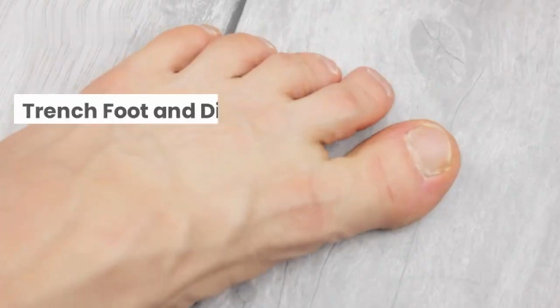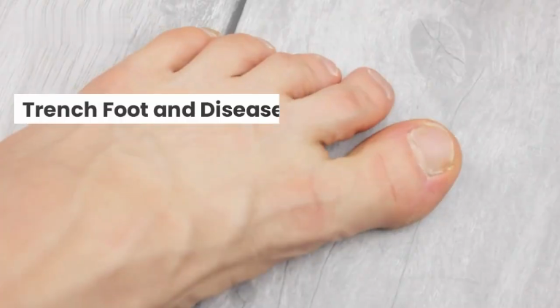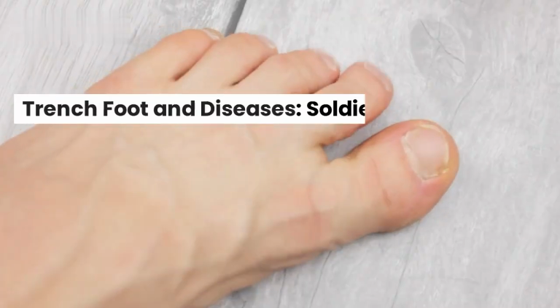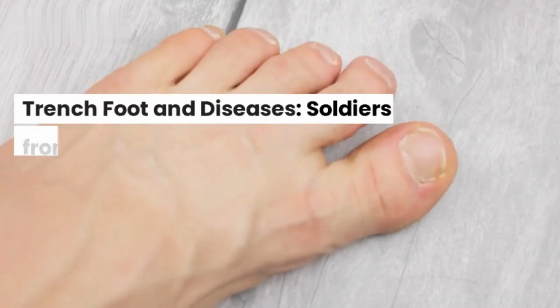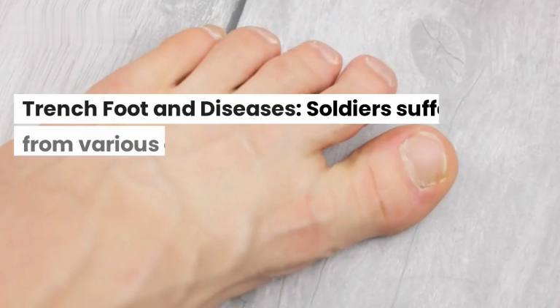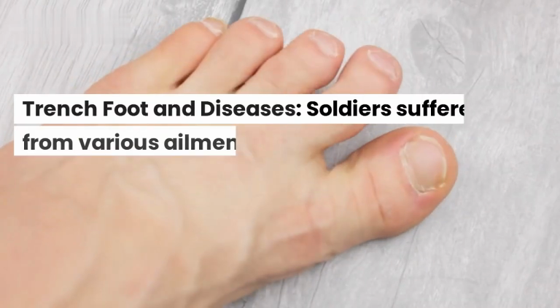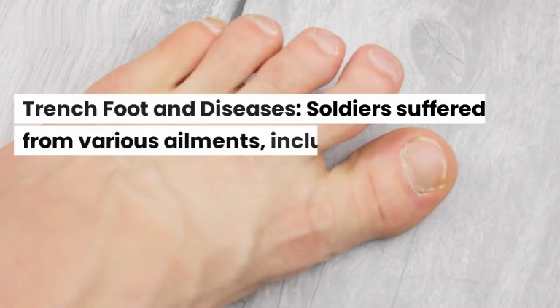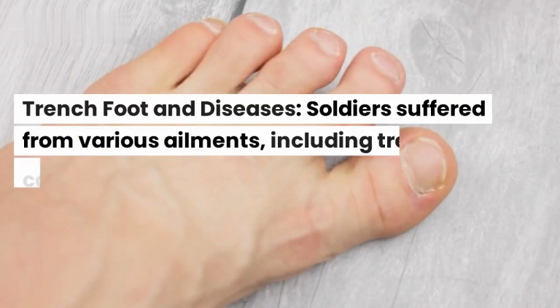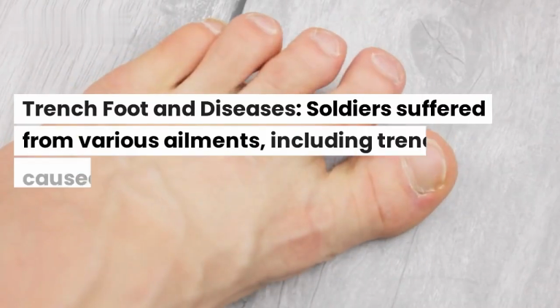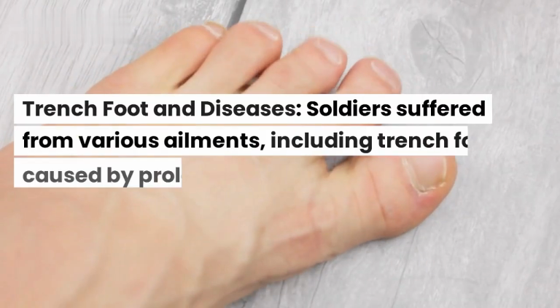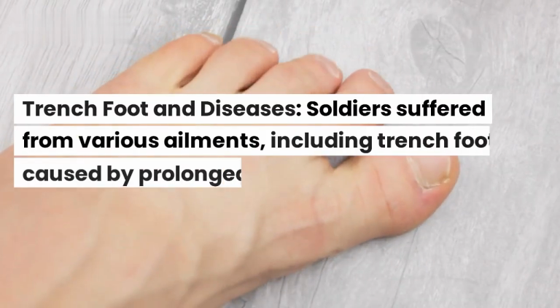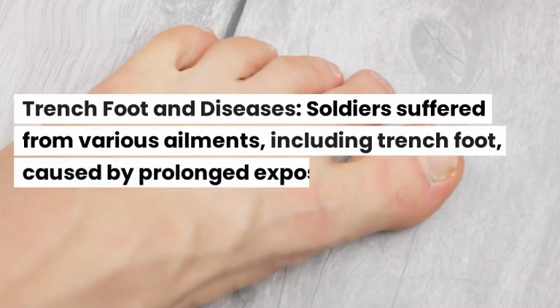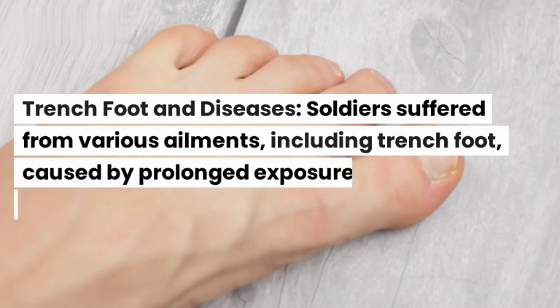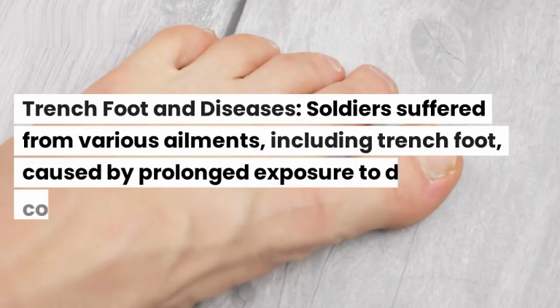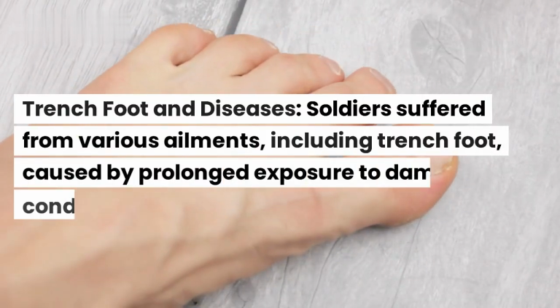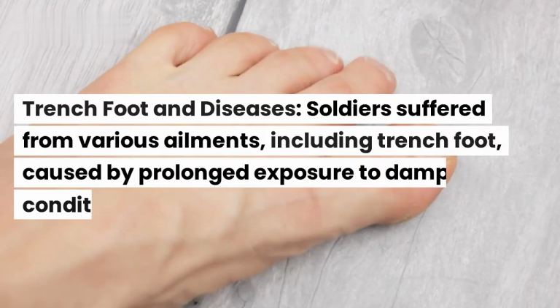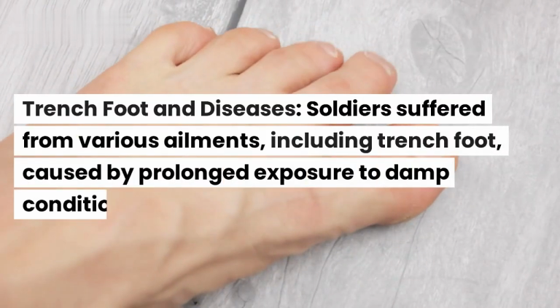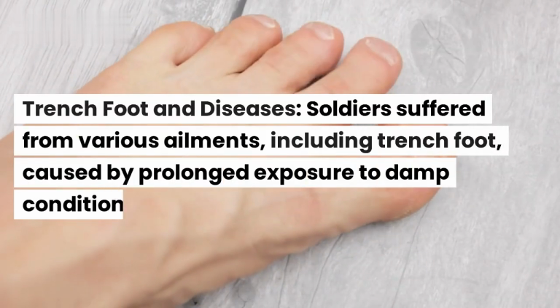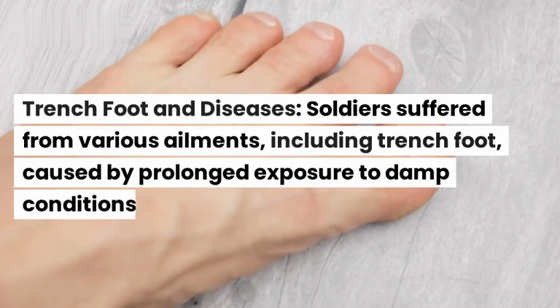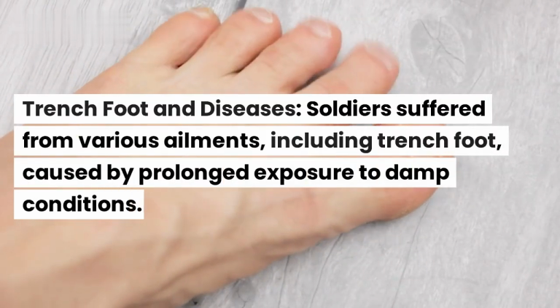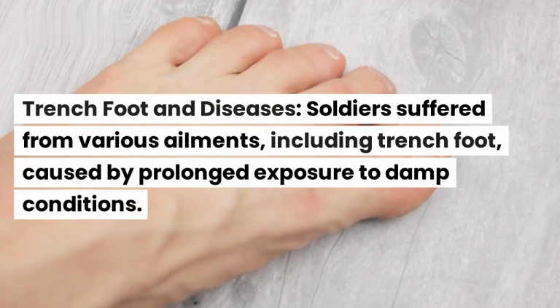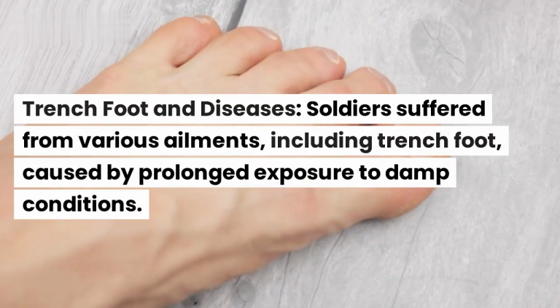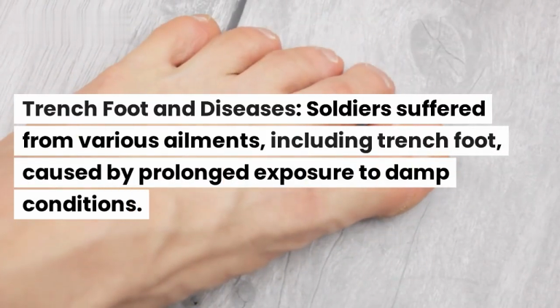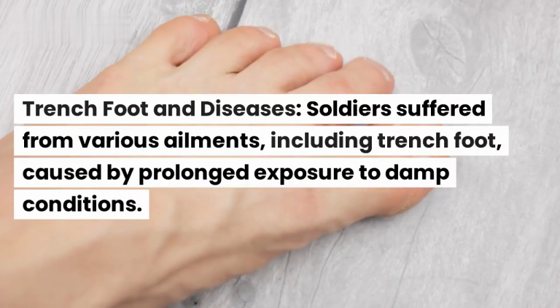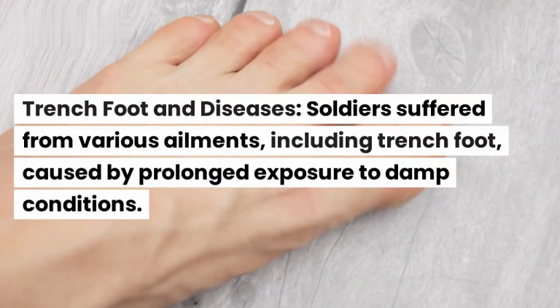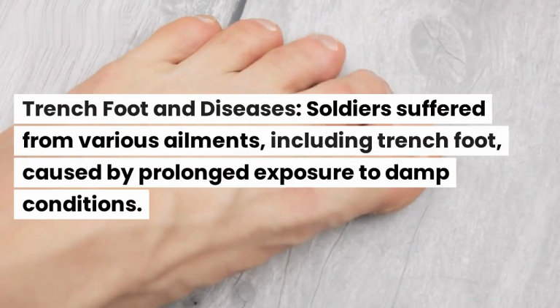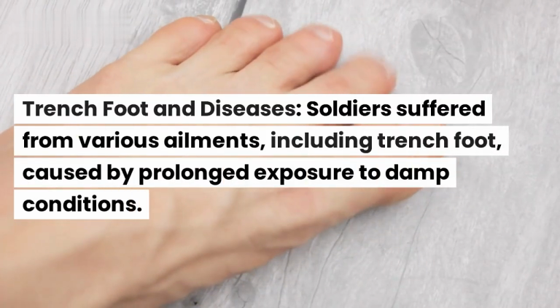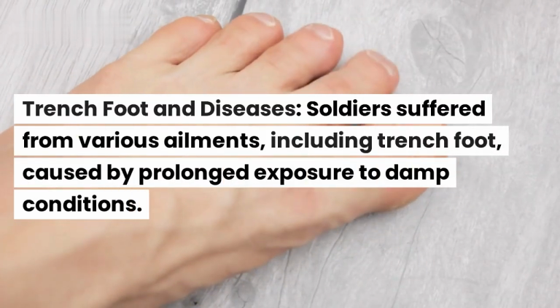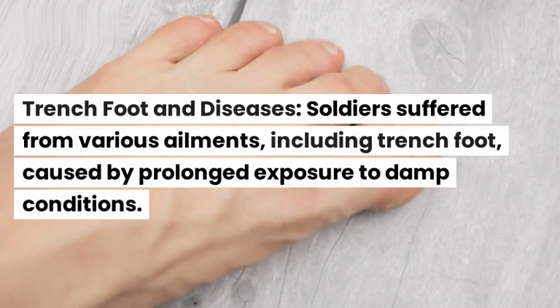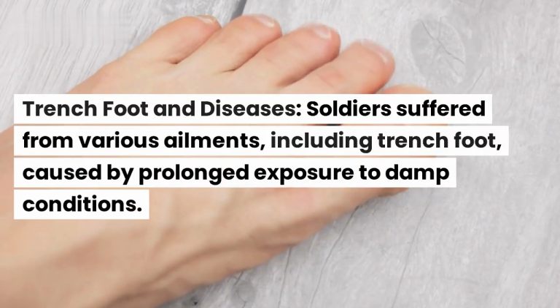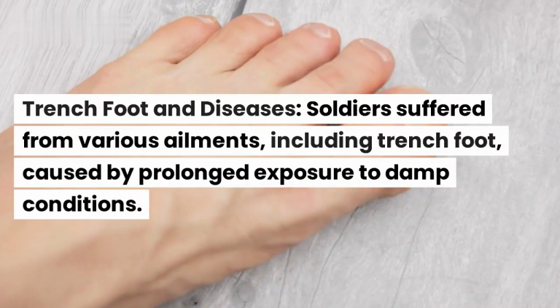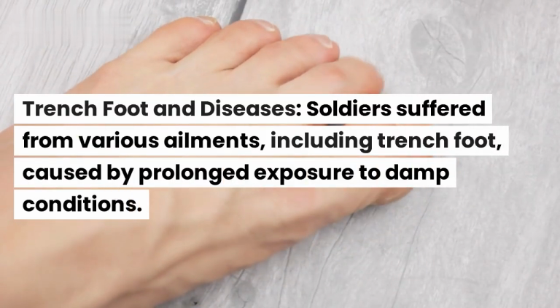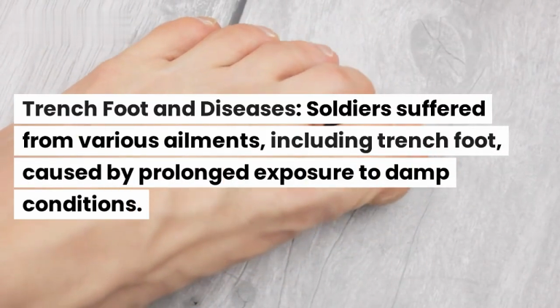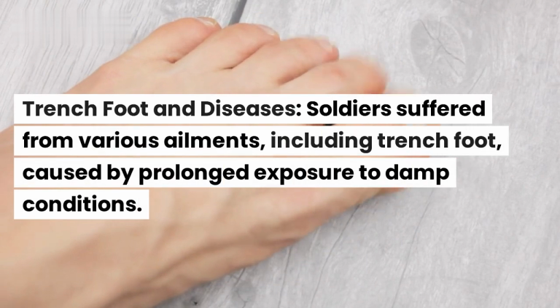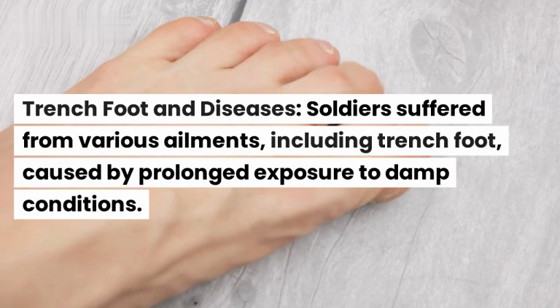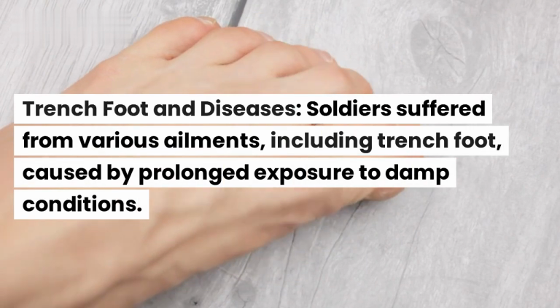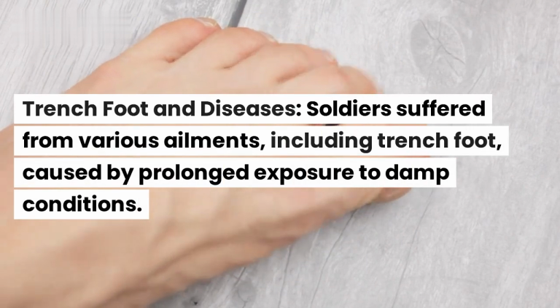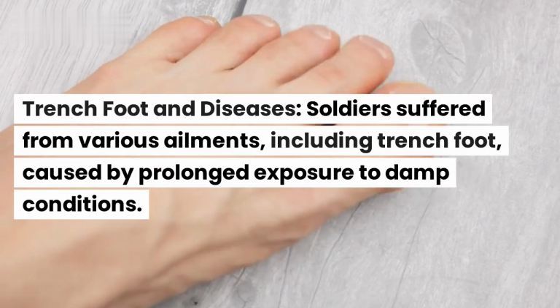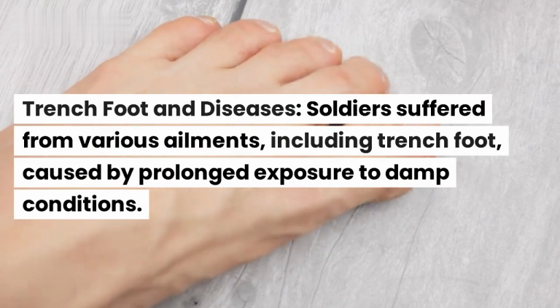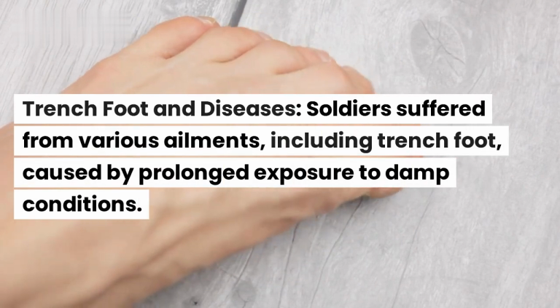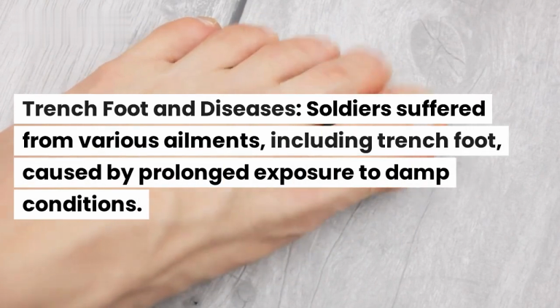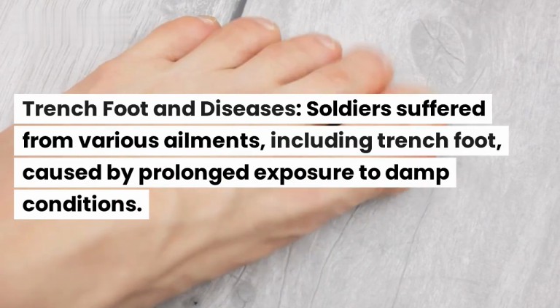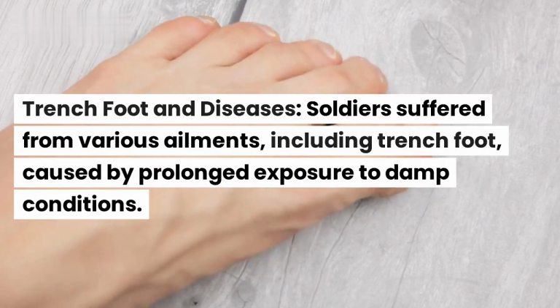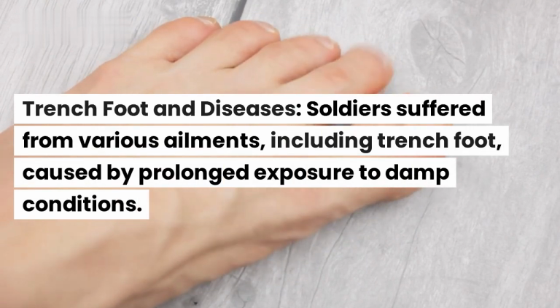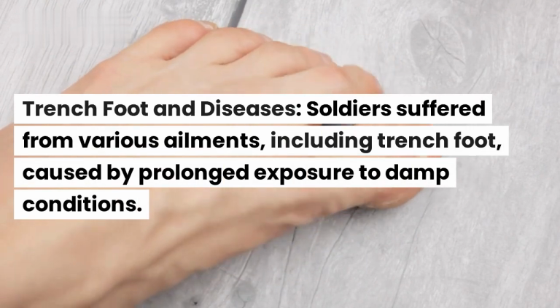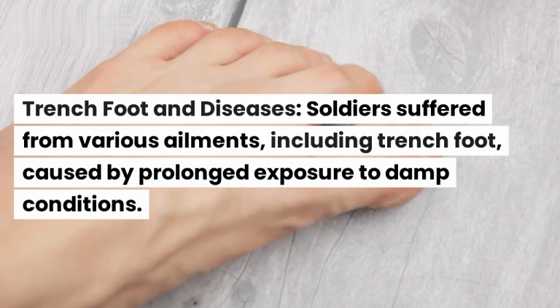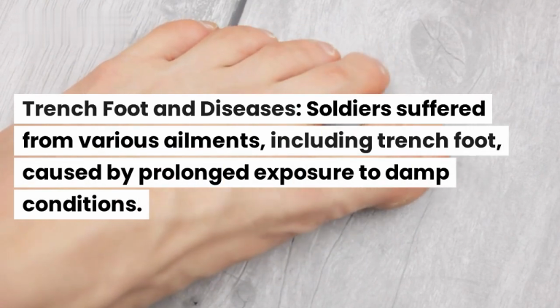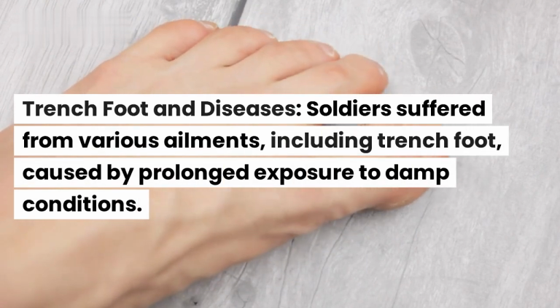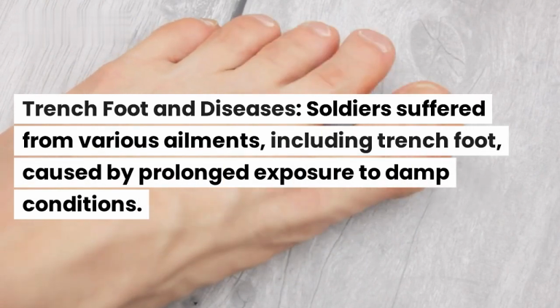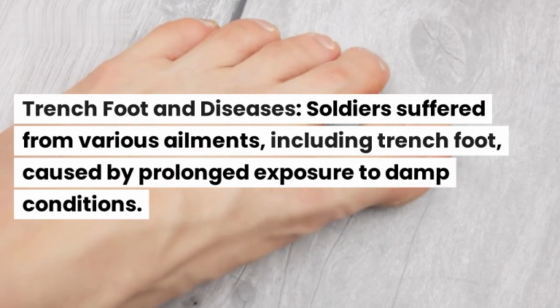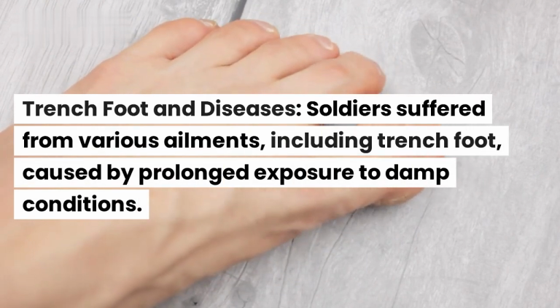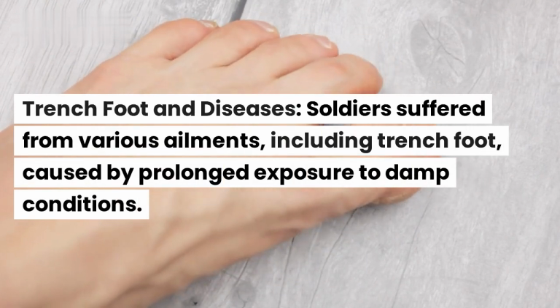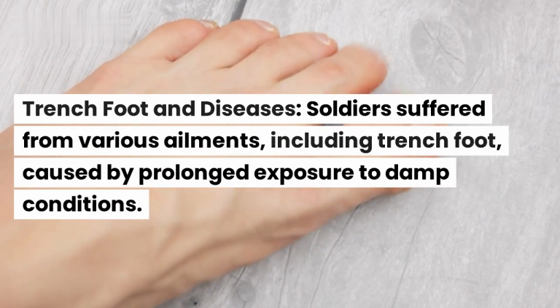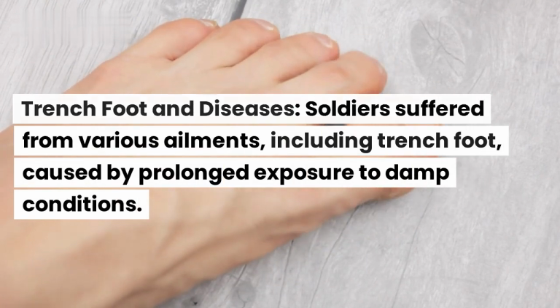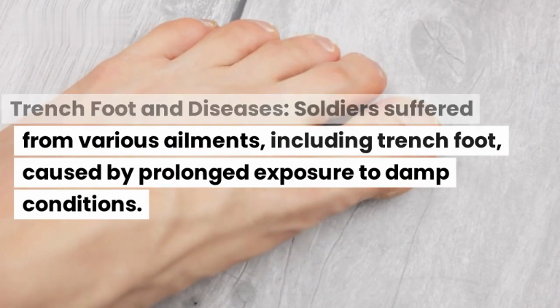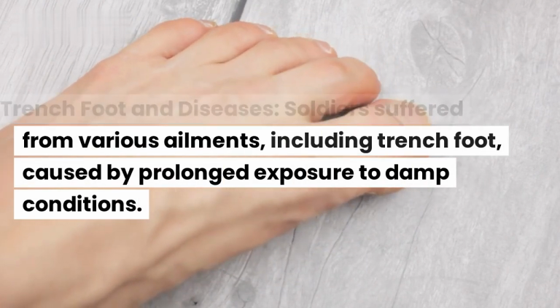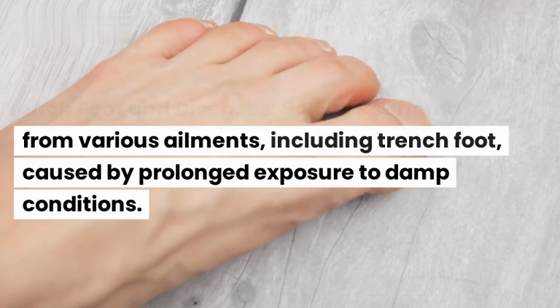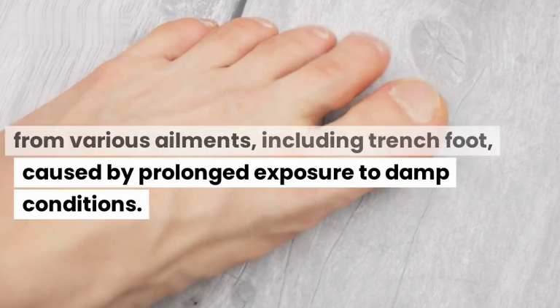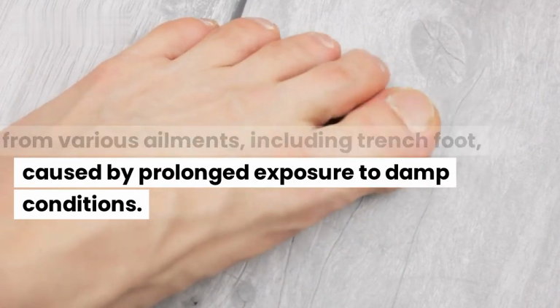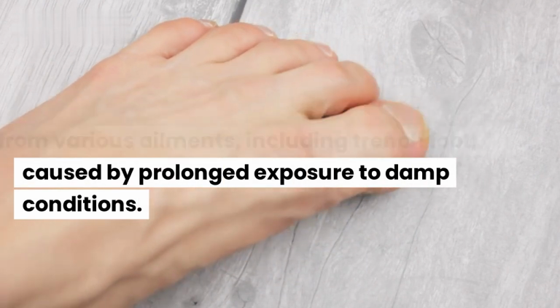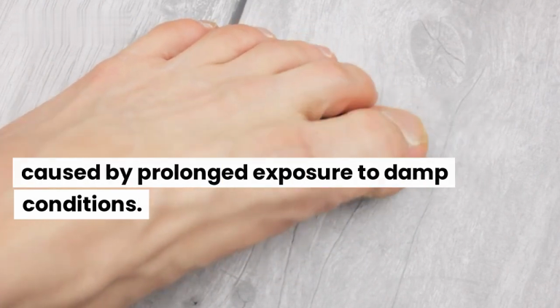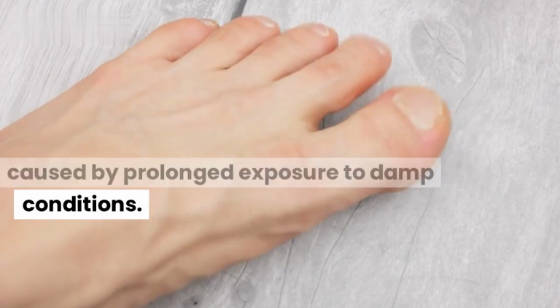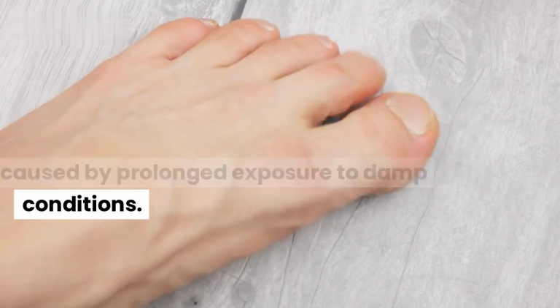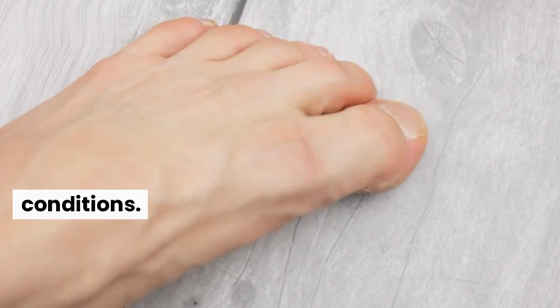Trench foot and diseases. Soldiers suffered from various ailments, including trench foot, caused by prolonged exposure to damp conditions.